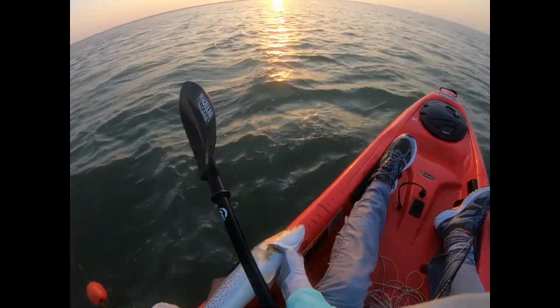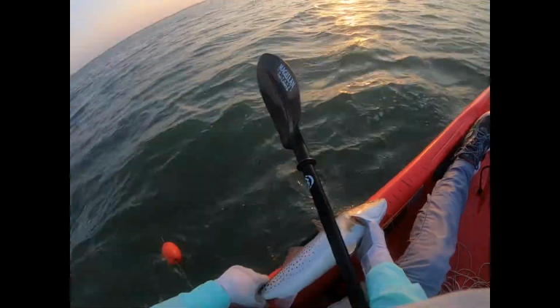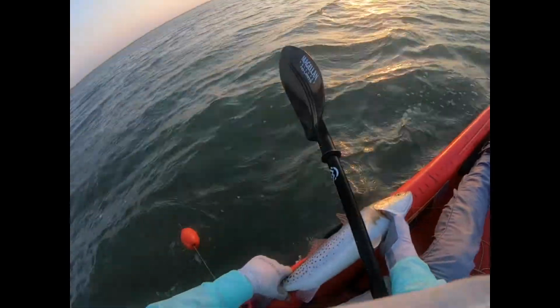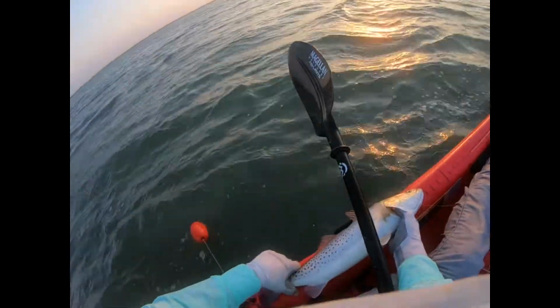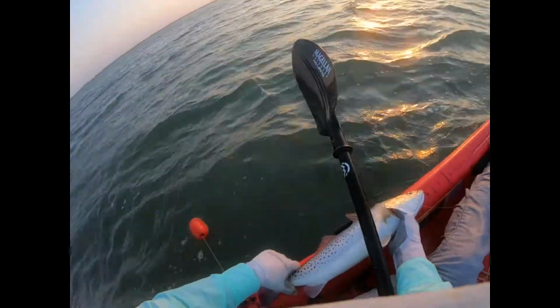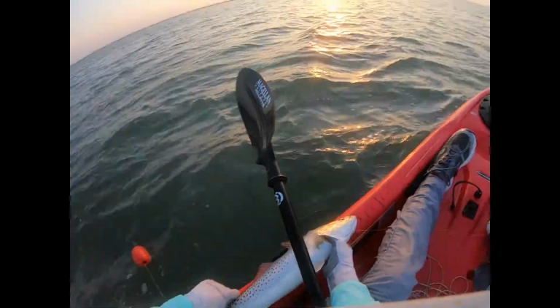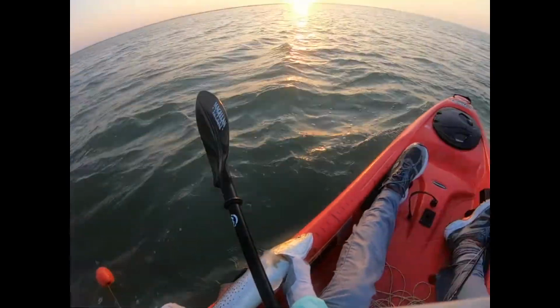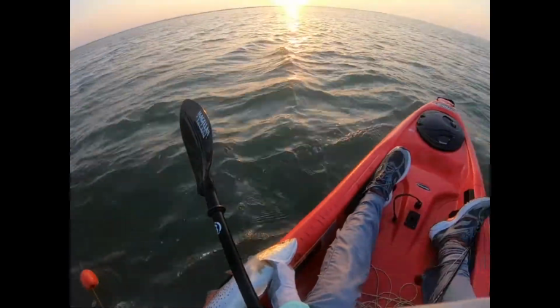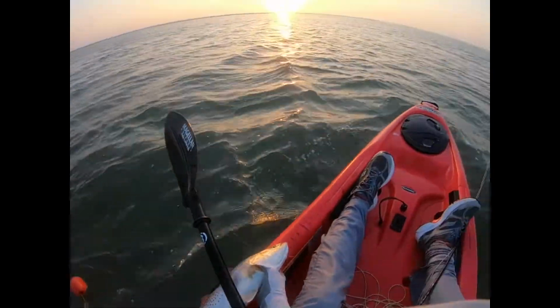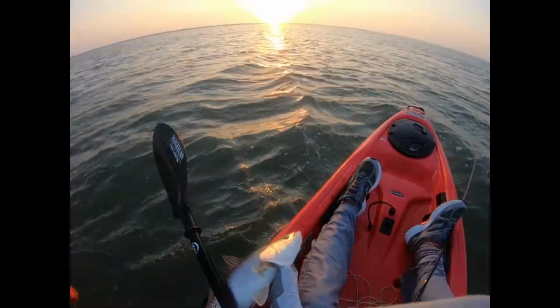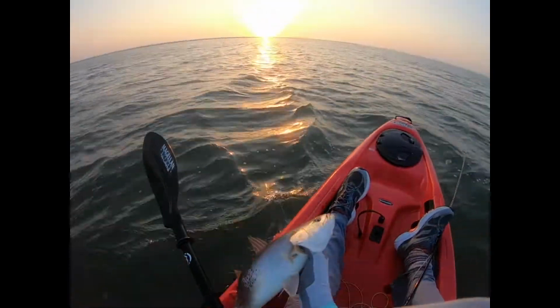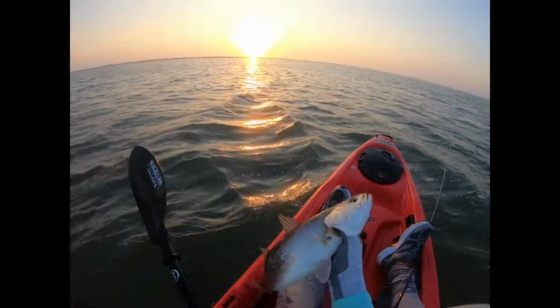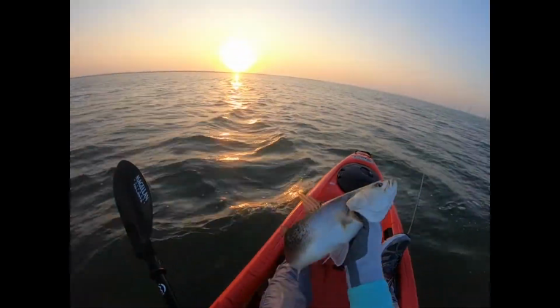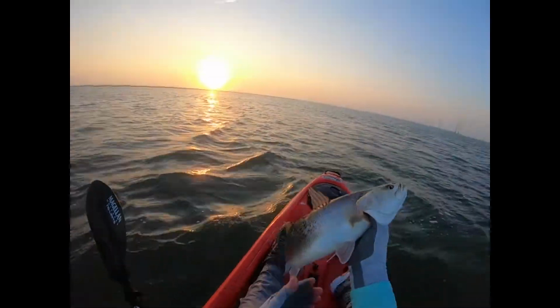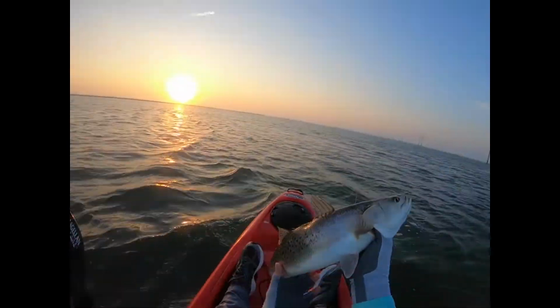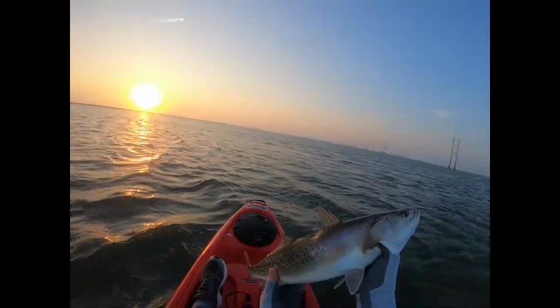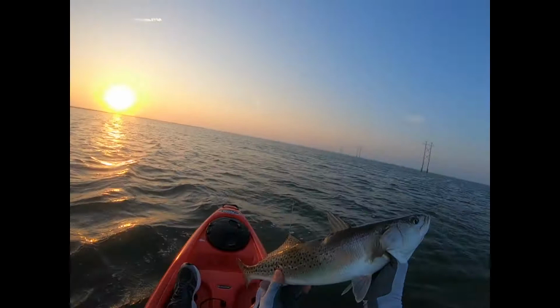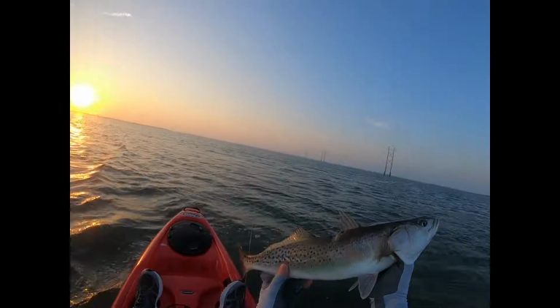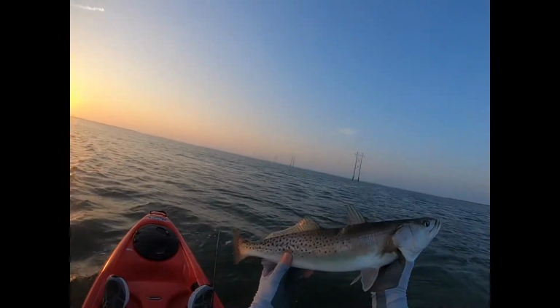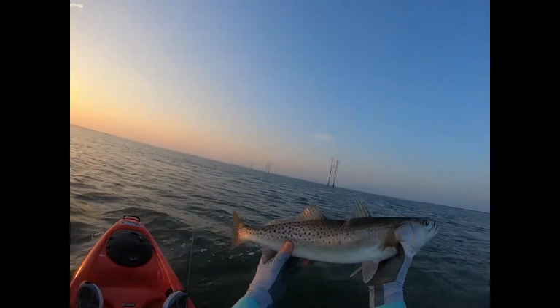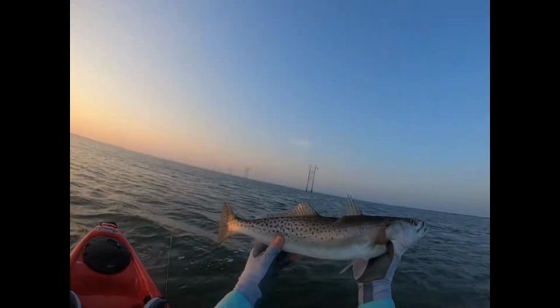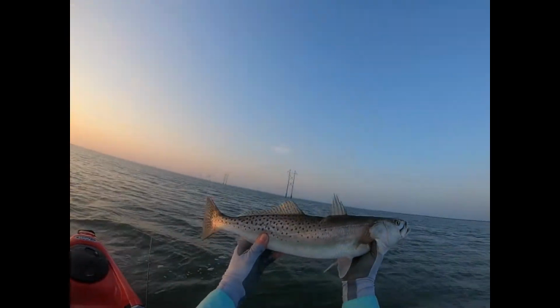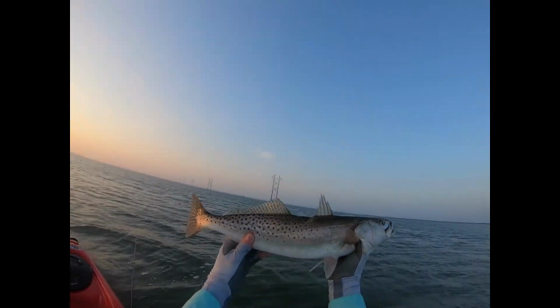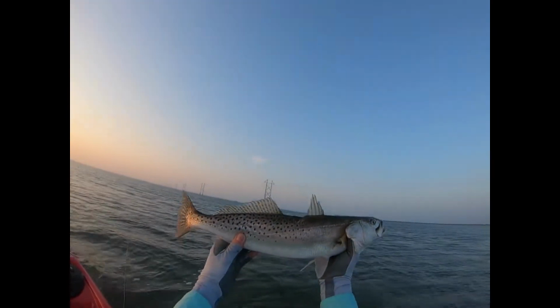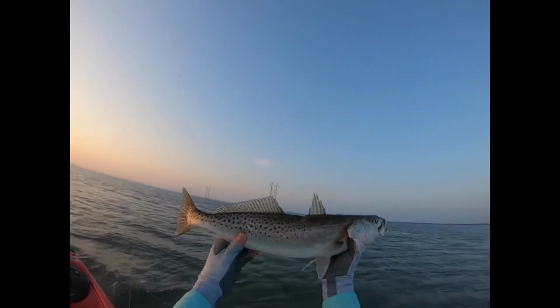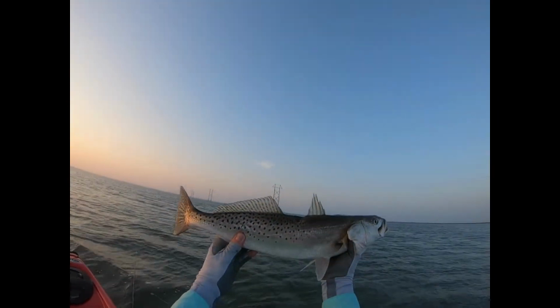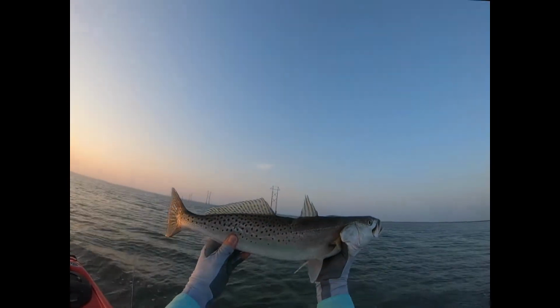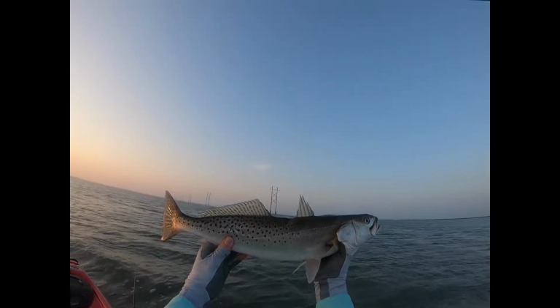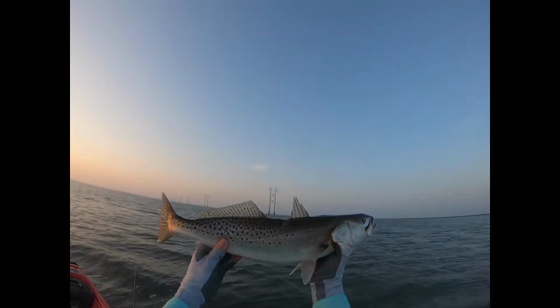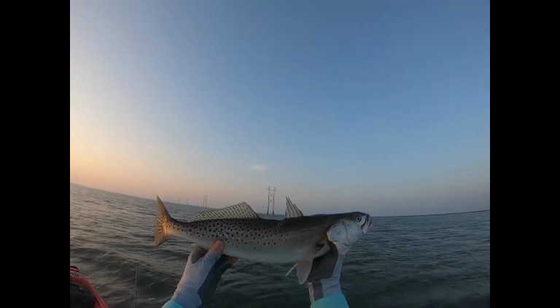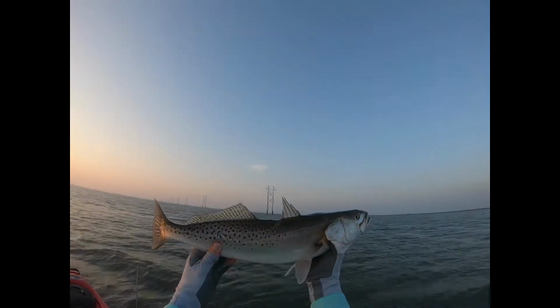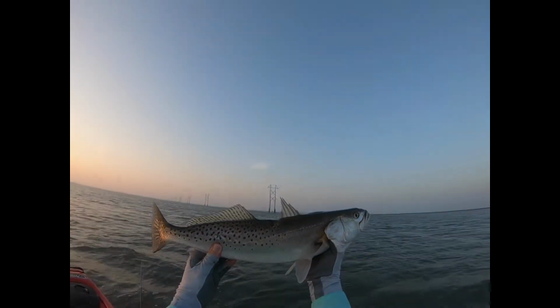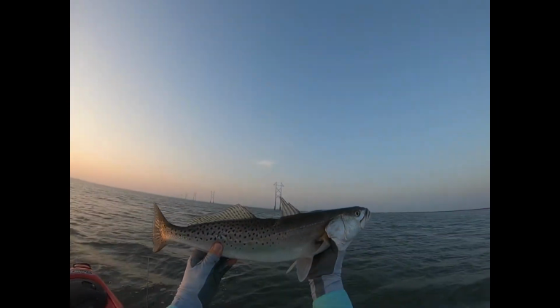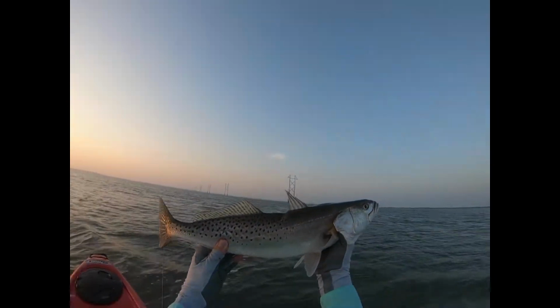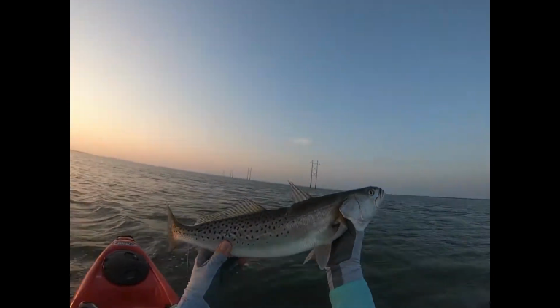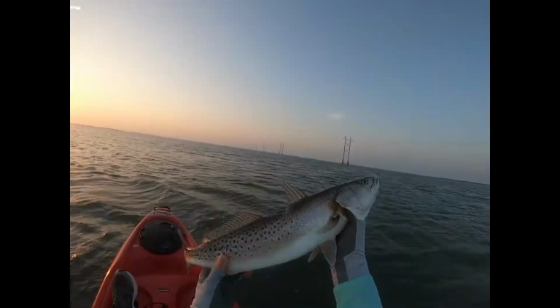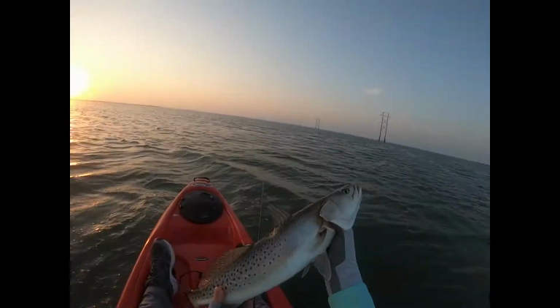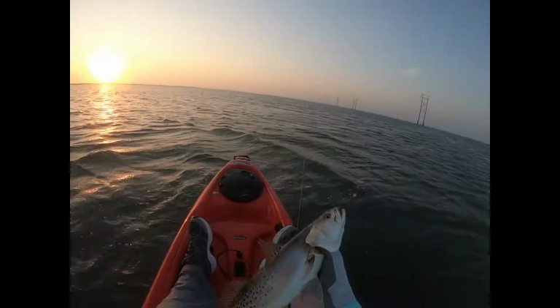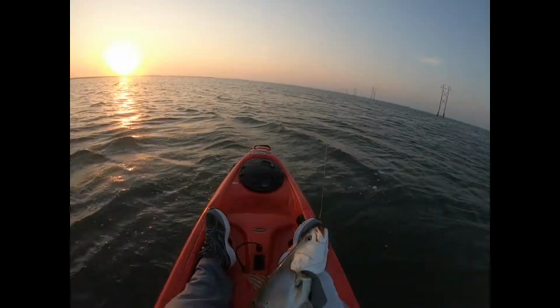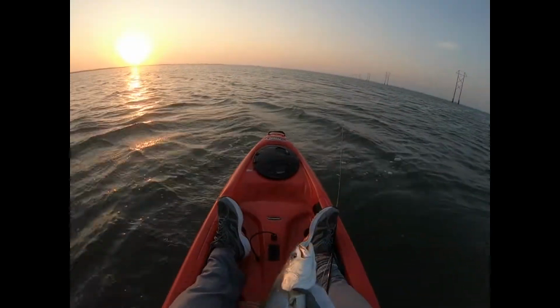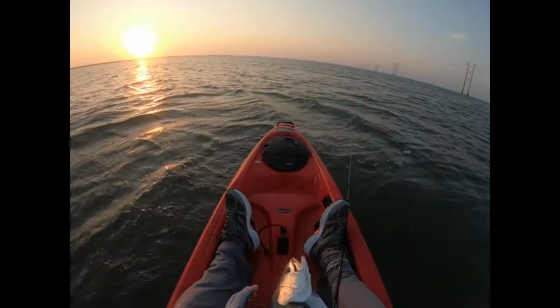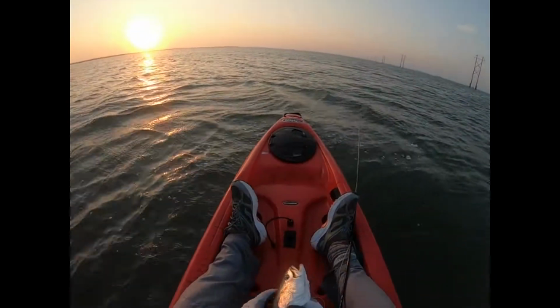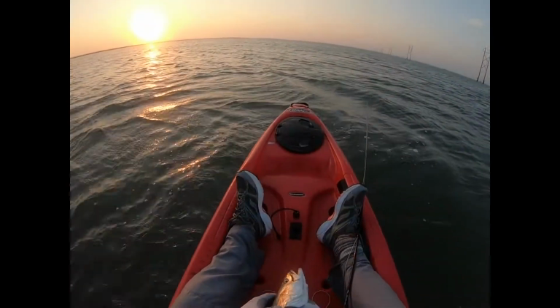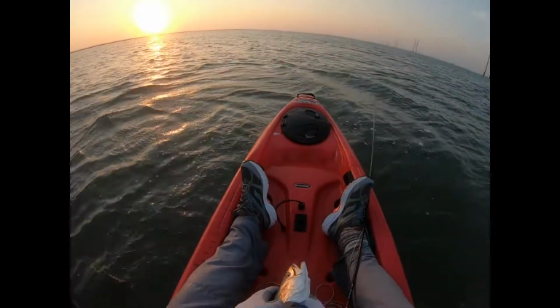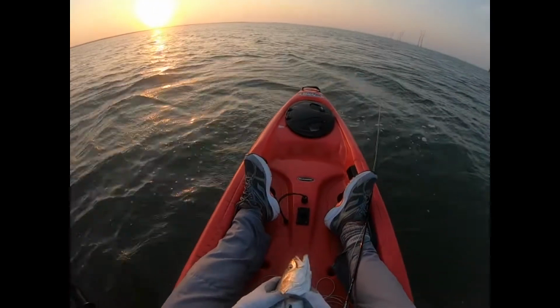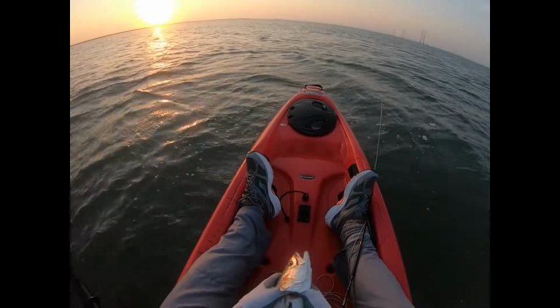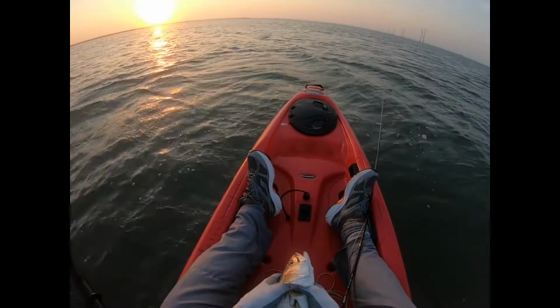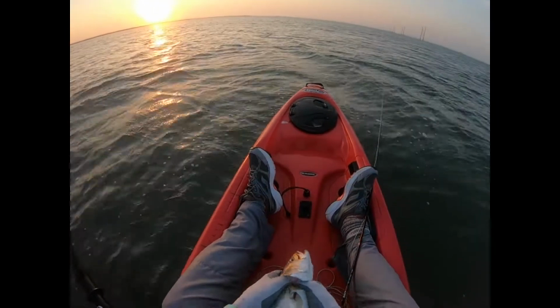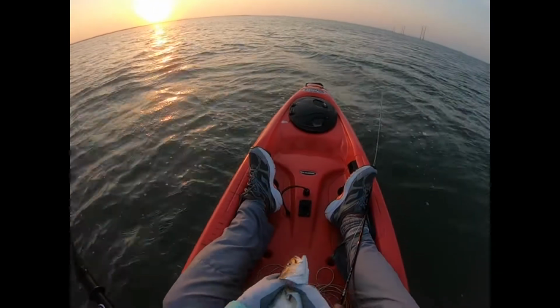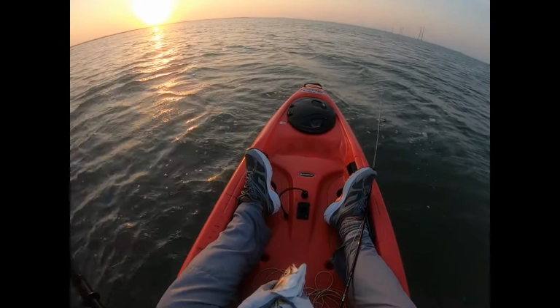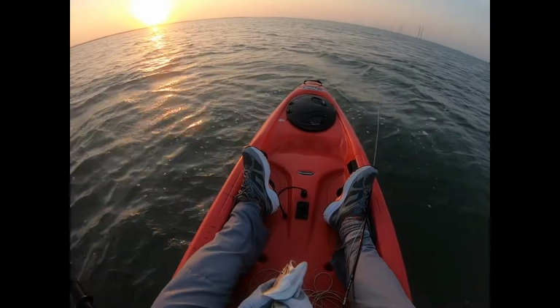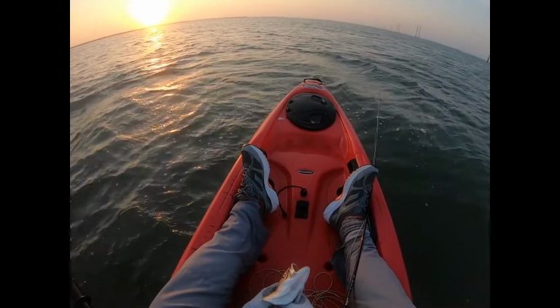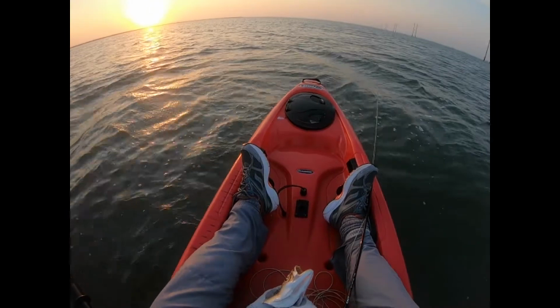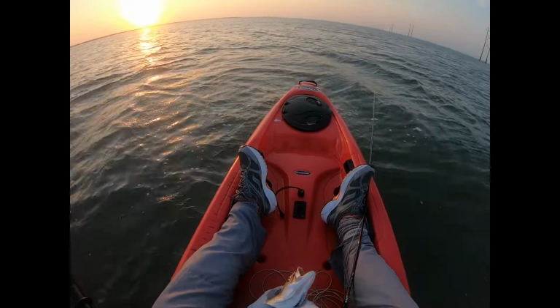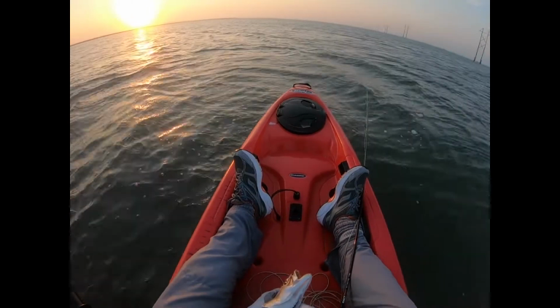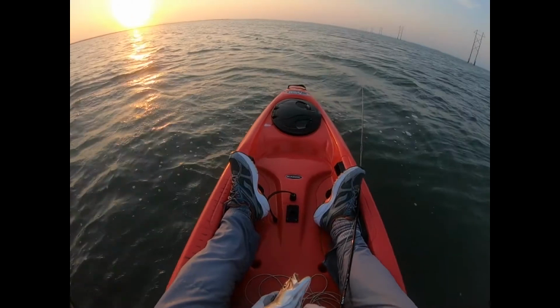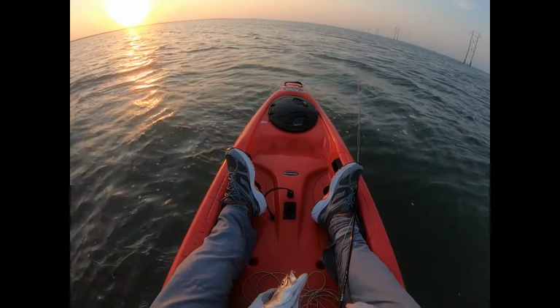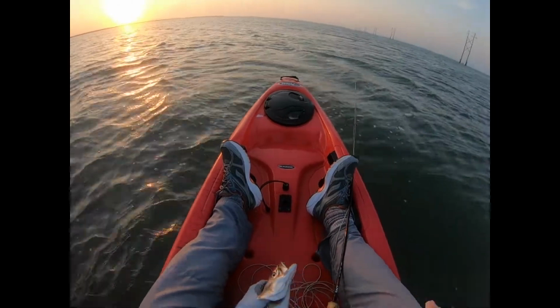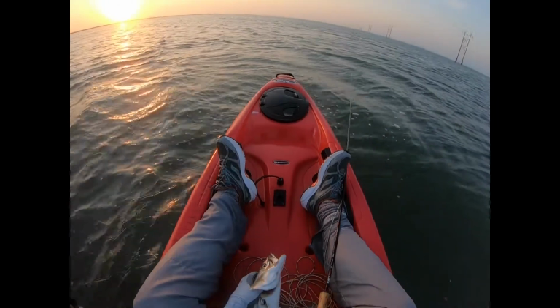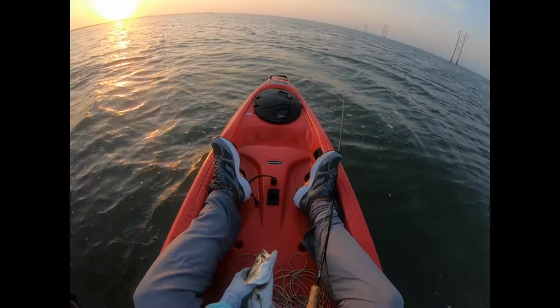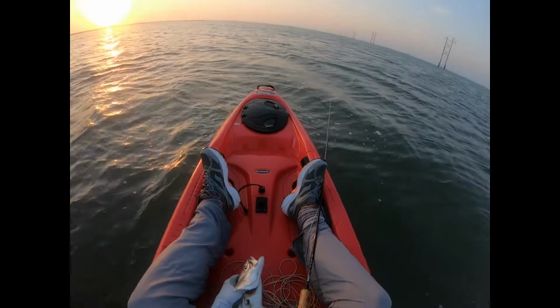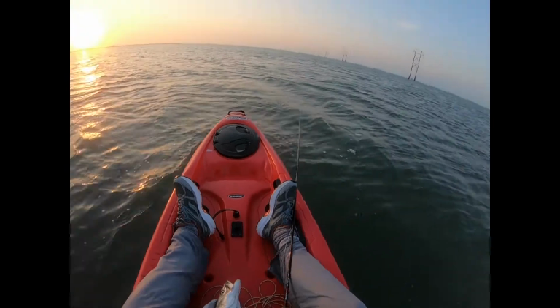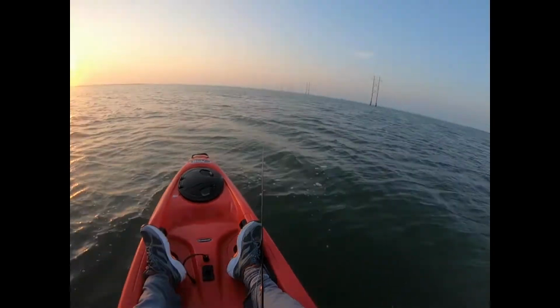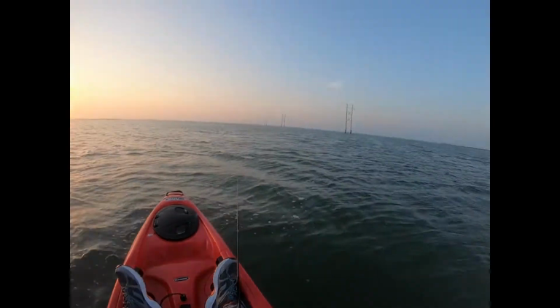22 inch trout. That is a beauty. He's going on the stringer. Wow.